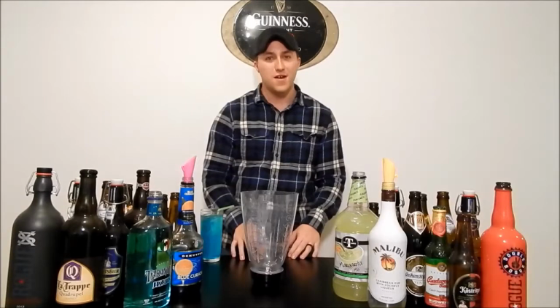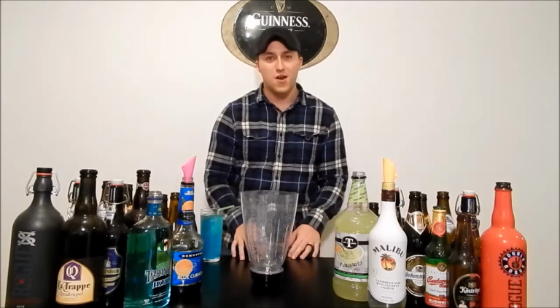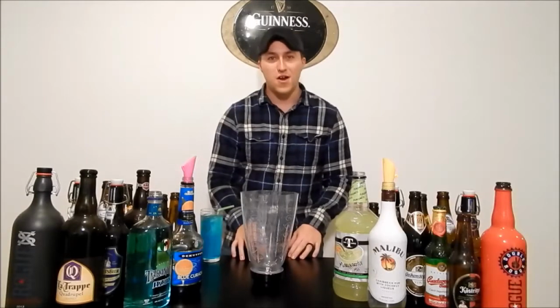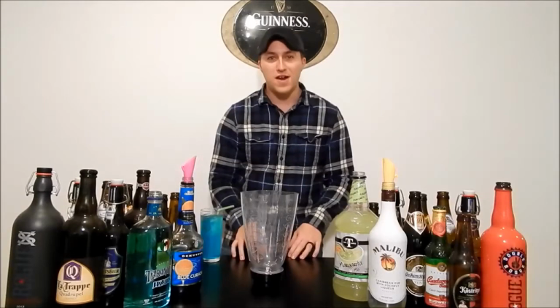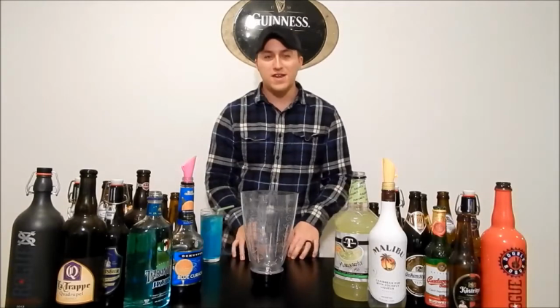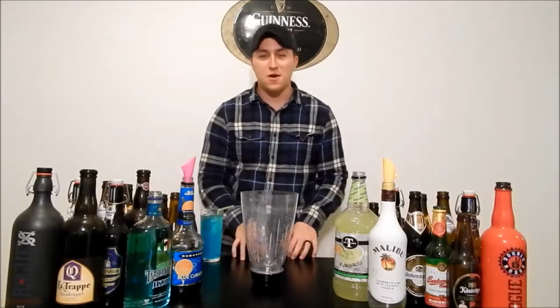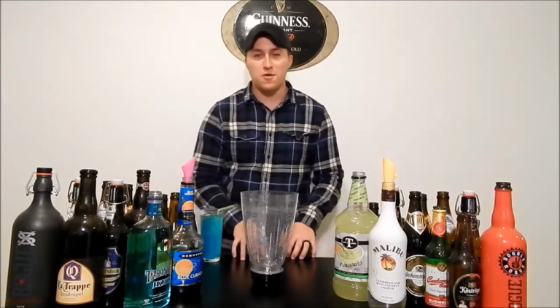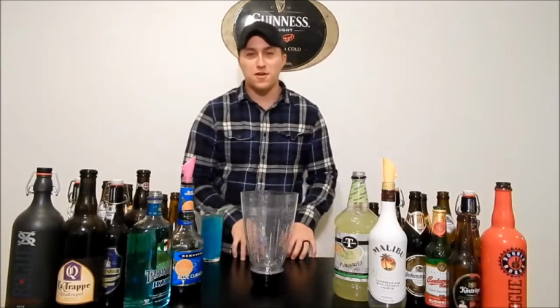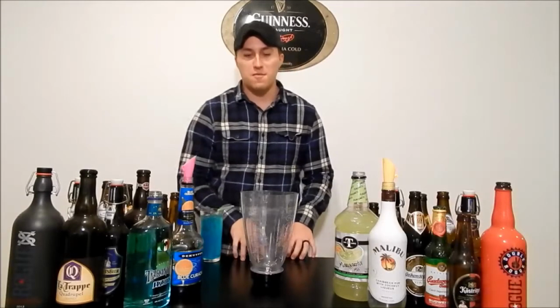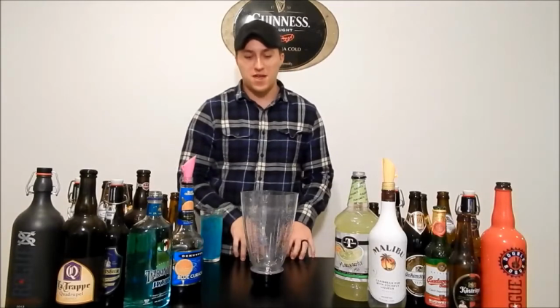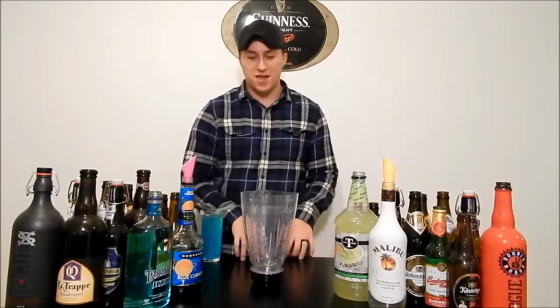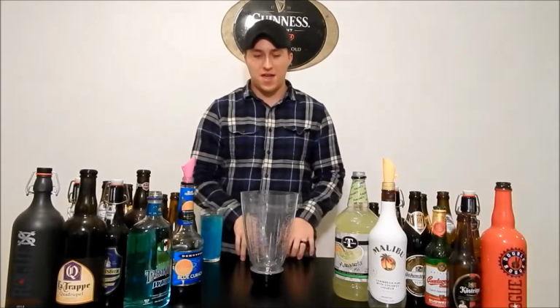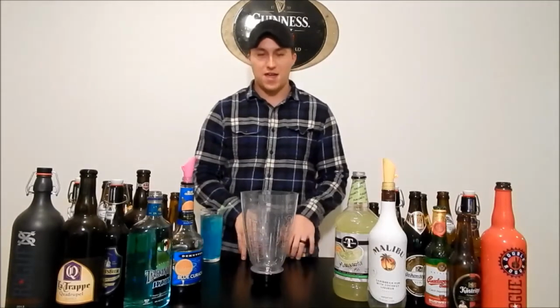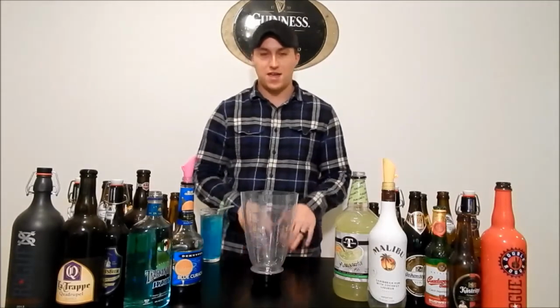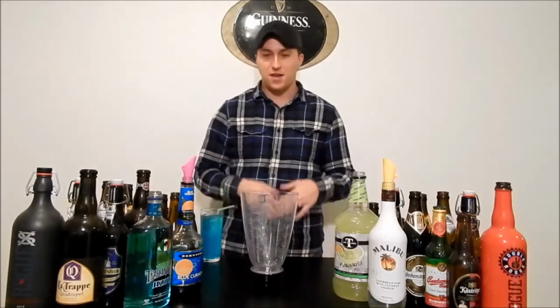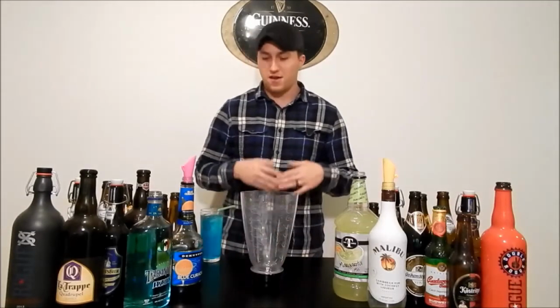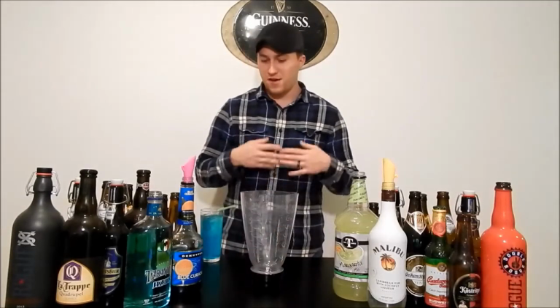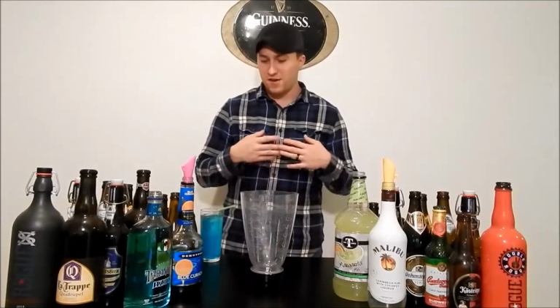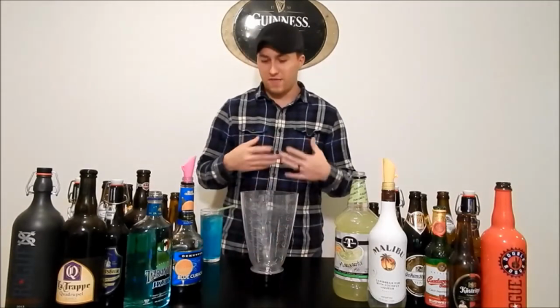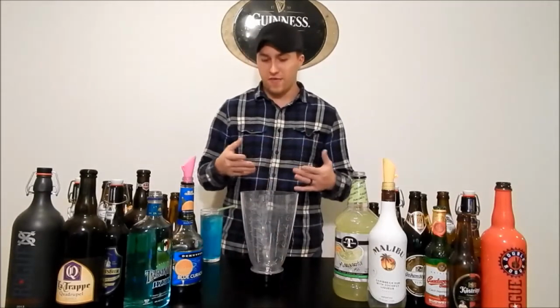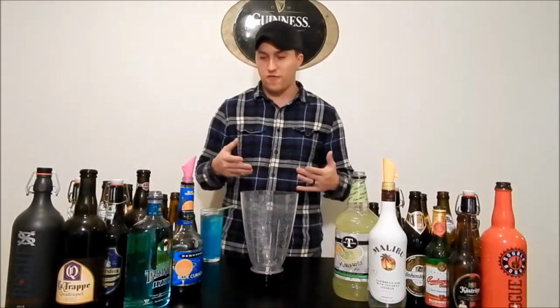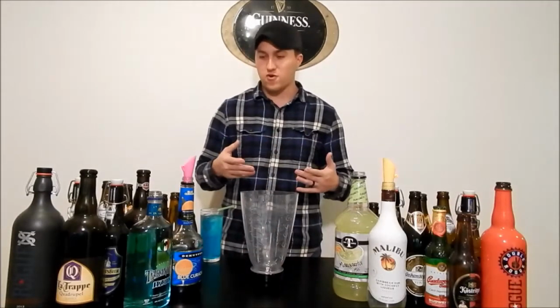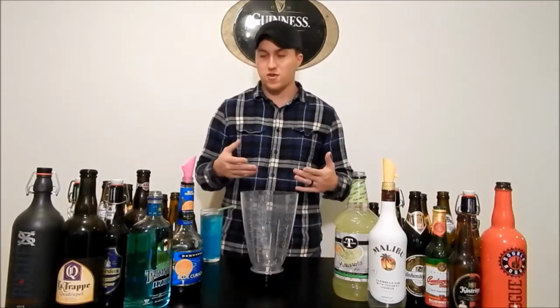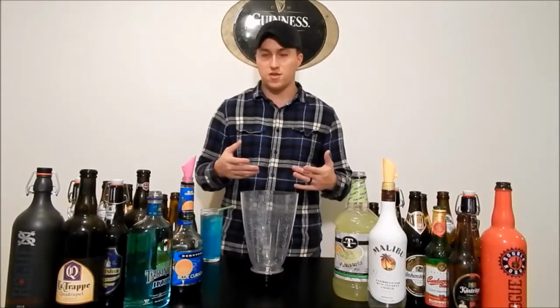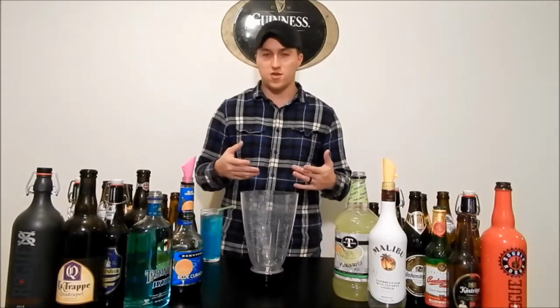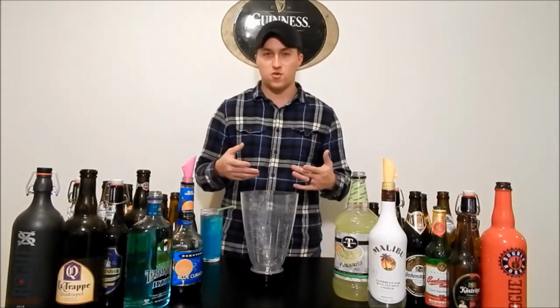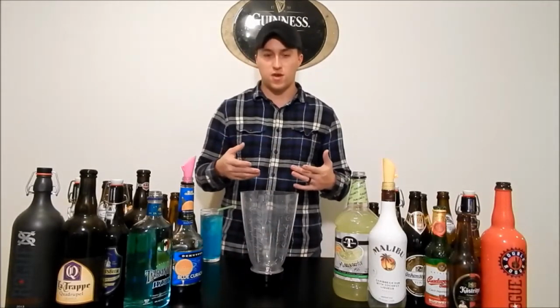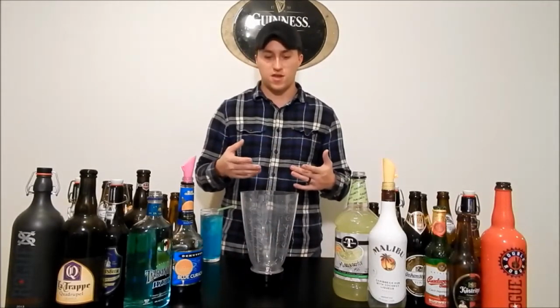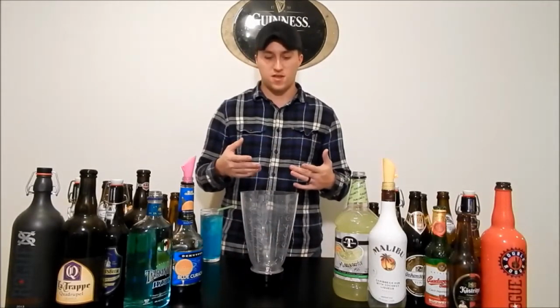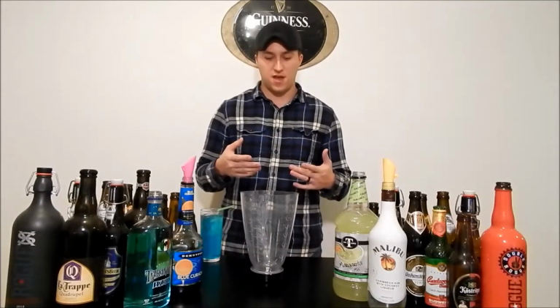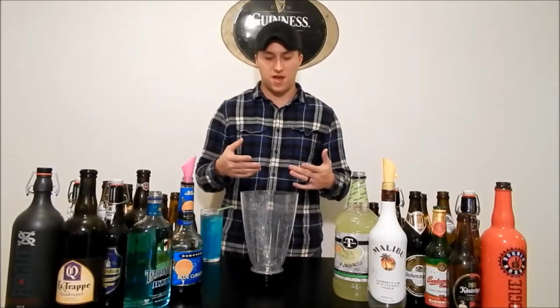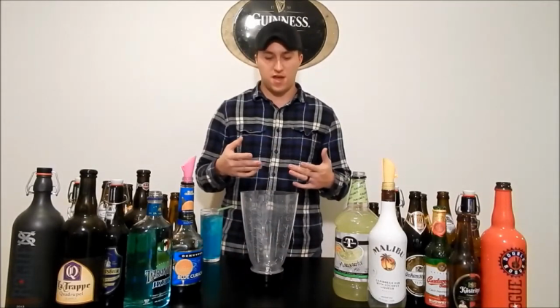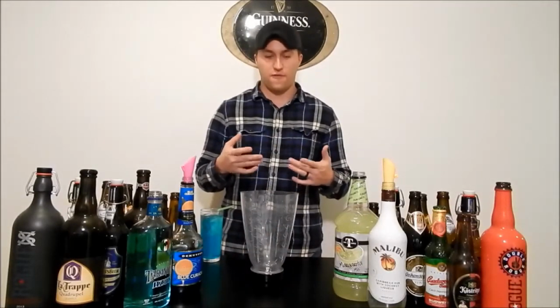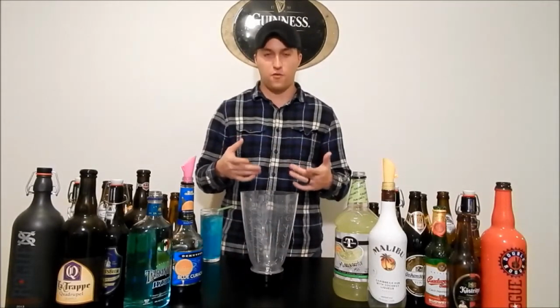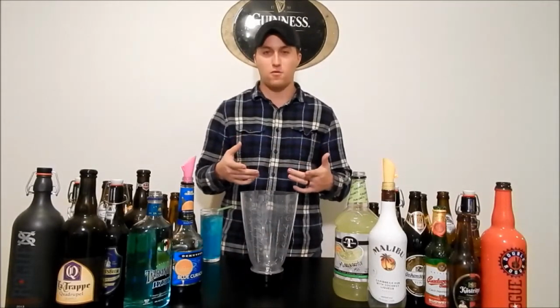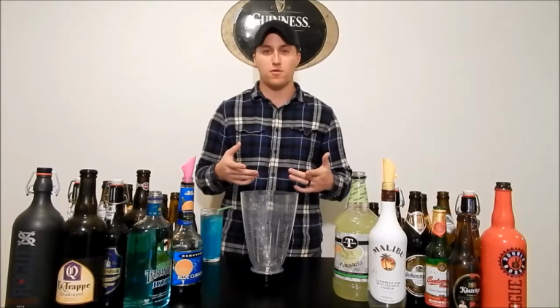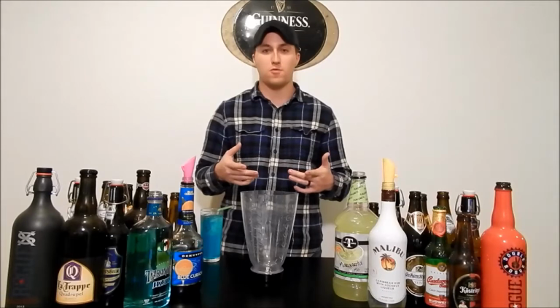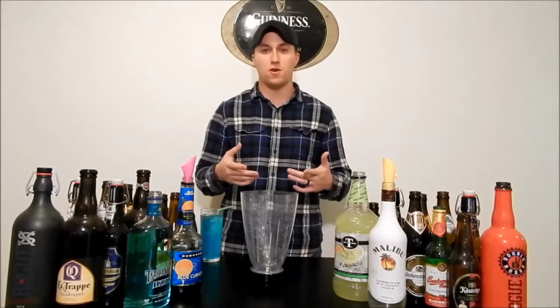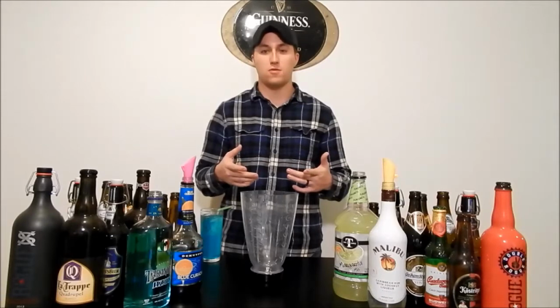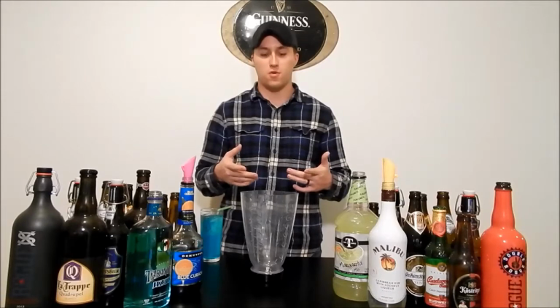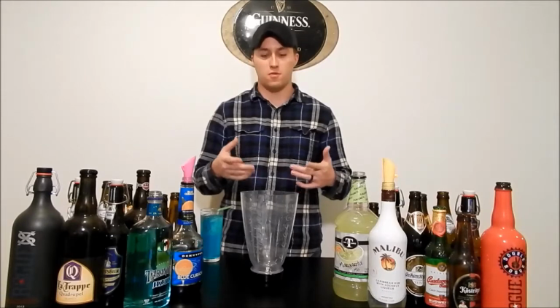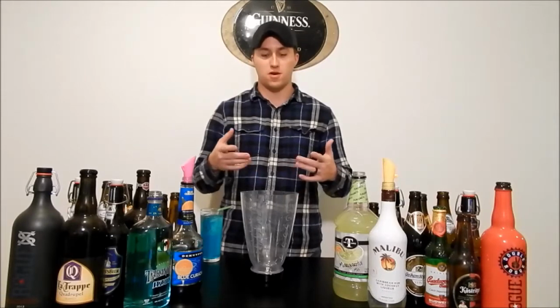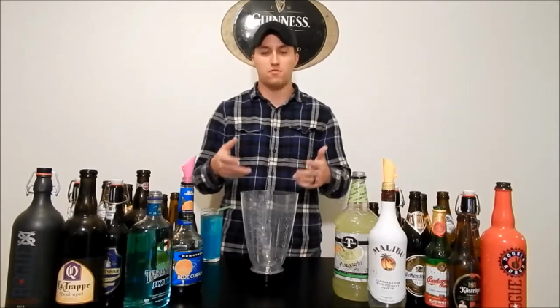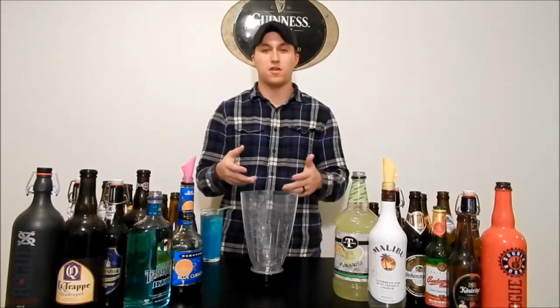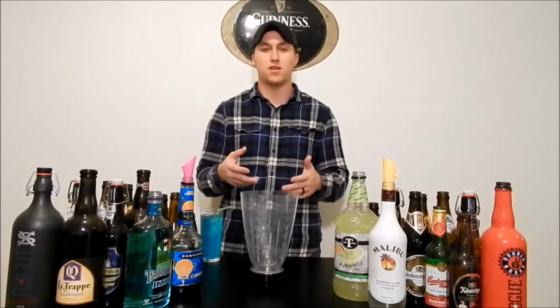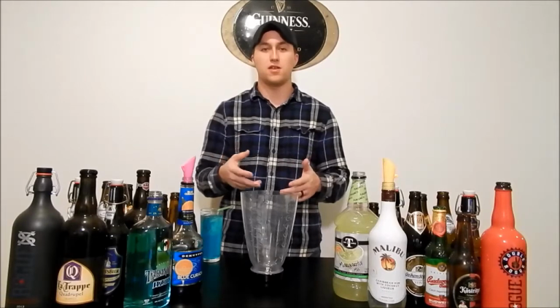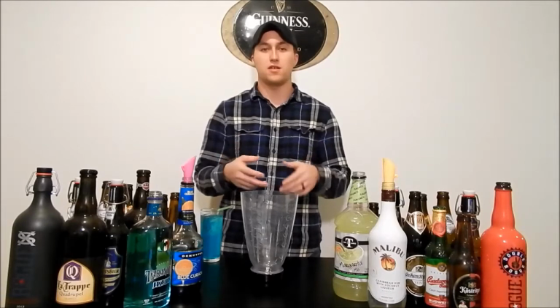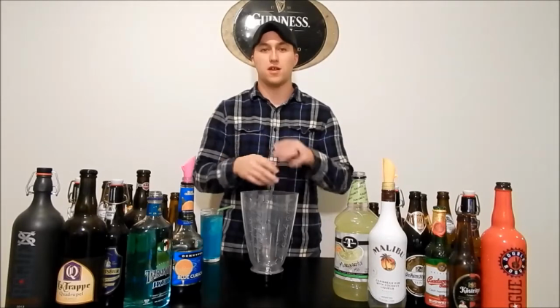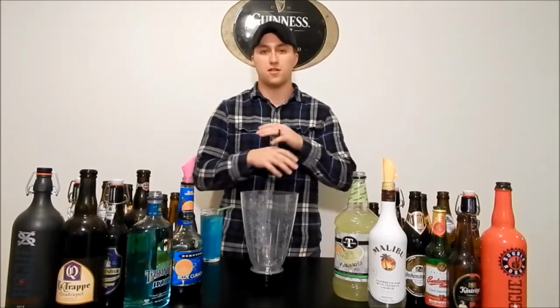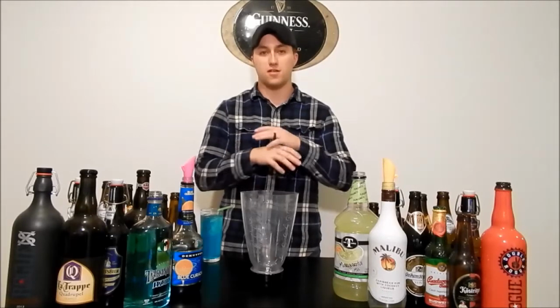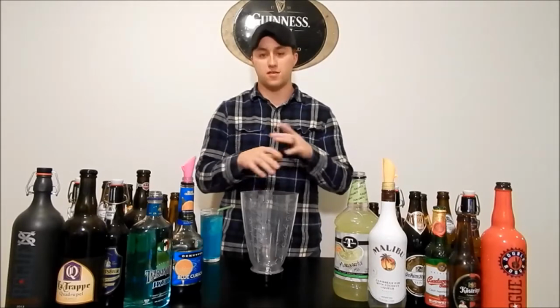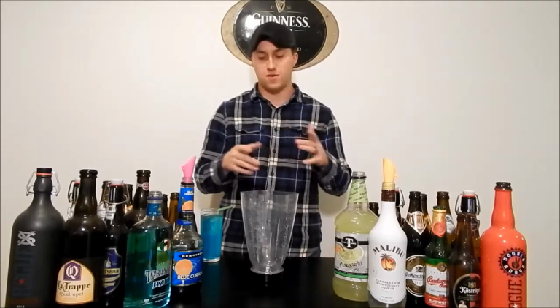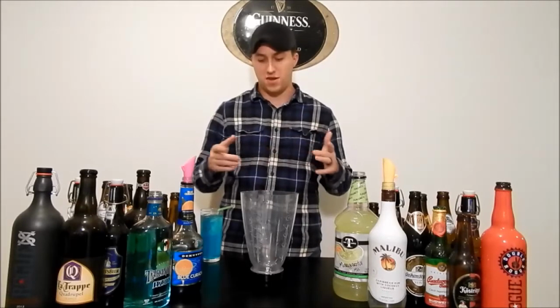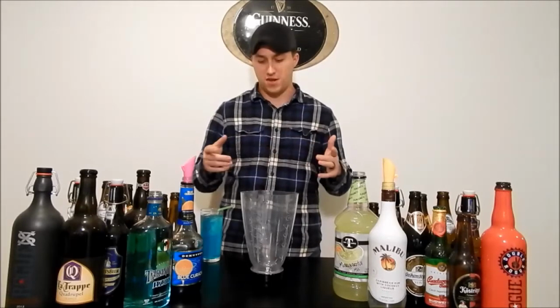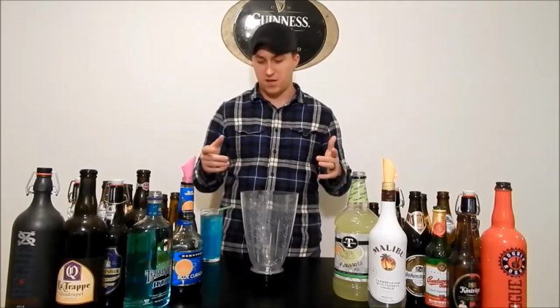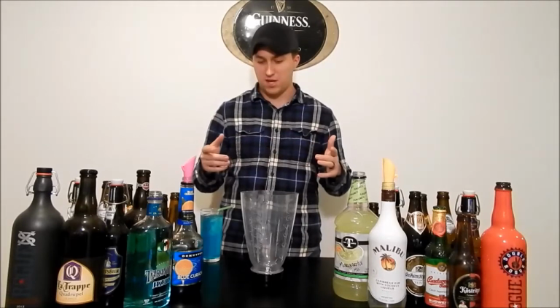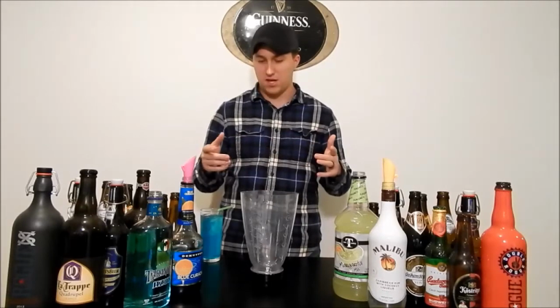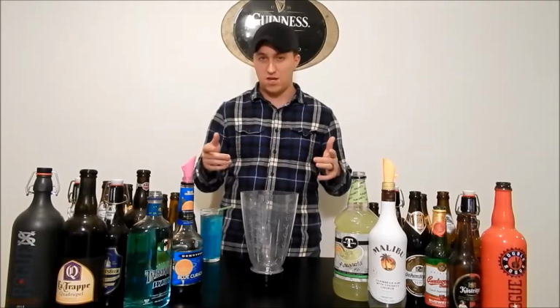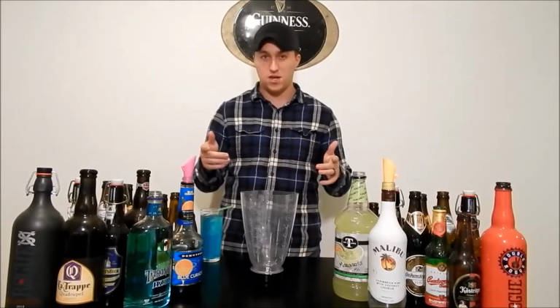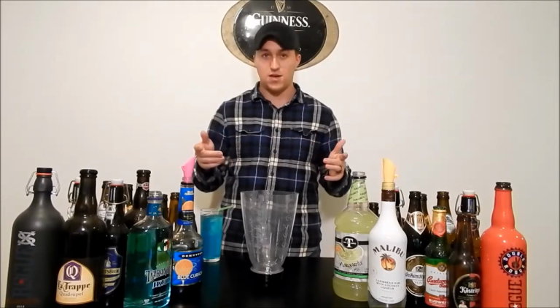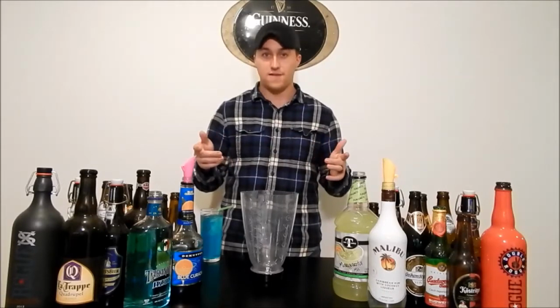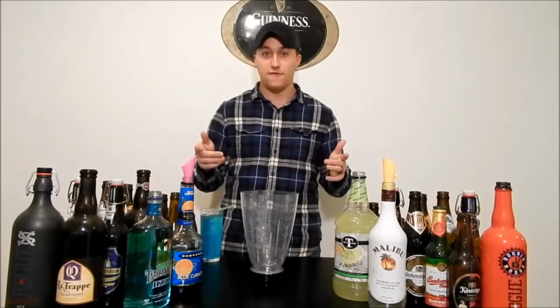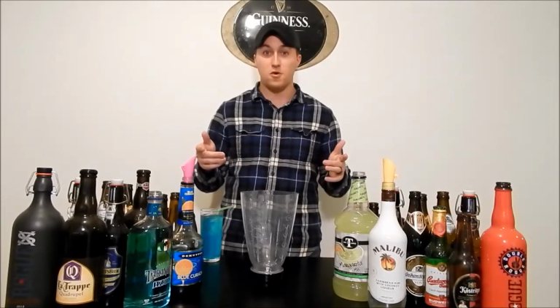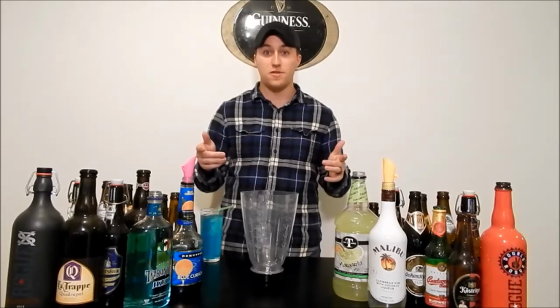And now we're going to make a different version of this drink — it's a frozen one where we're going to blend it and it's going to be frozen.